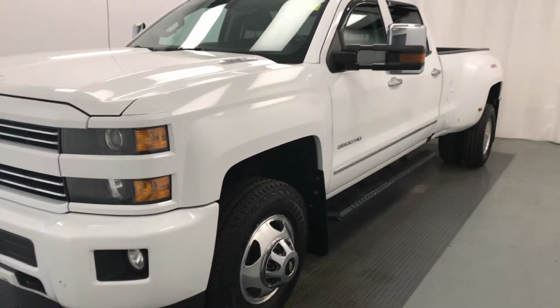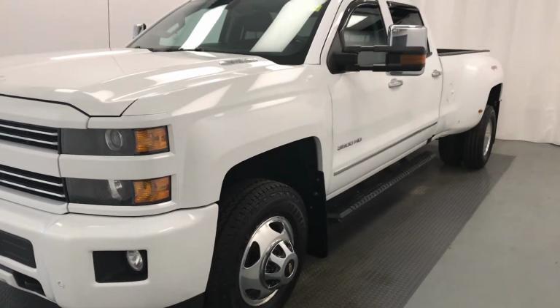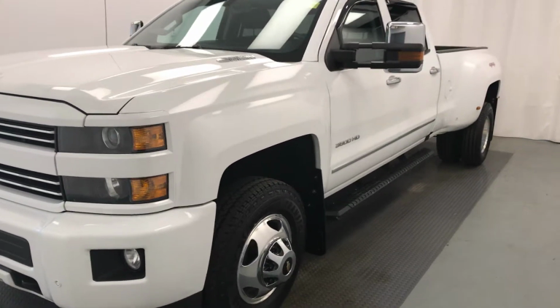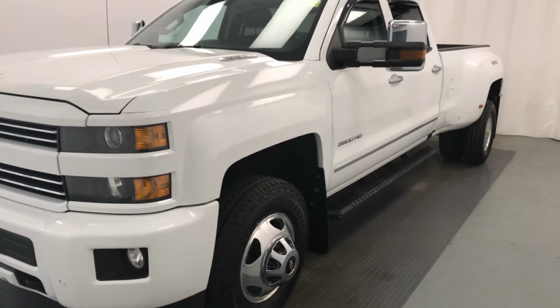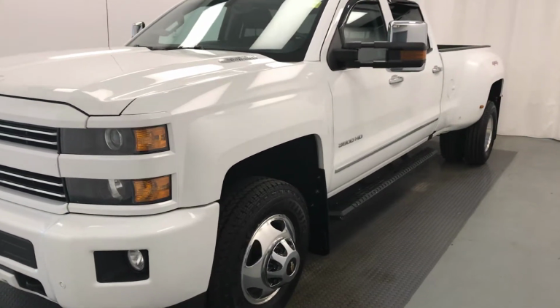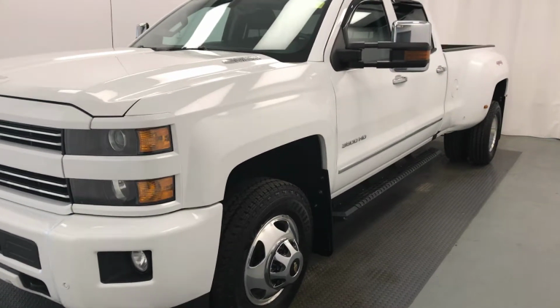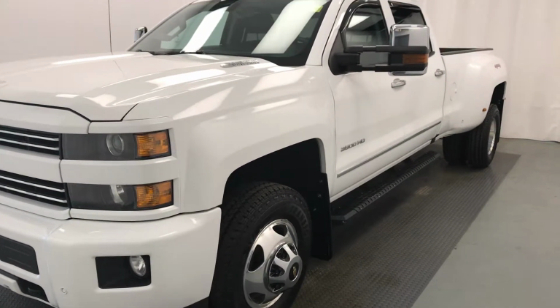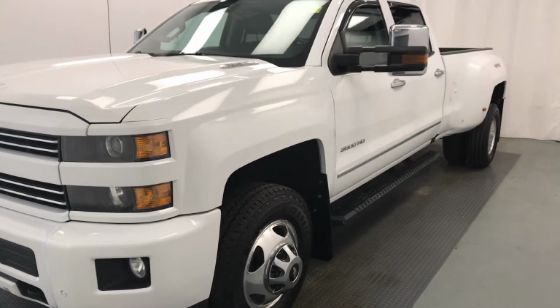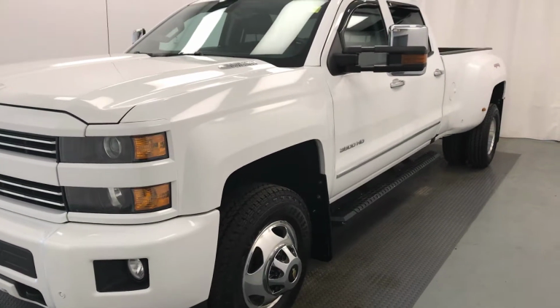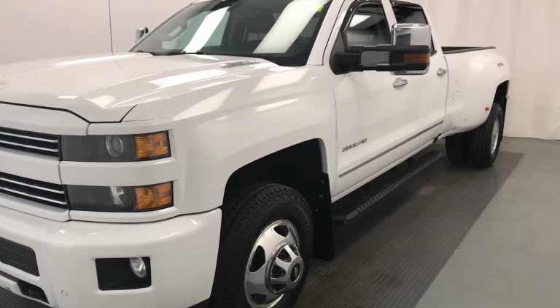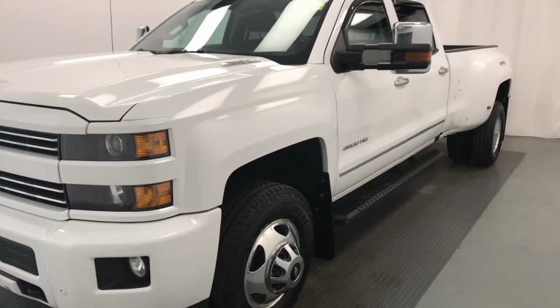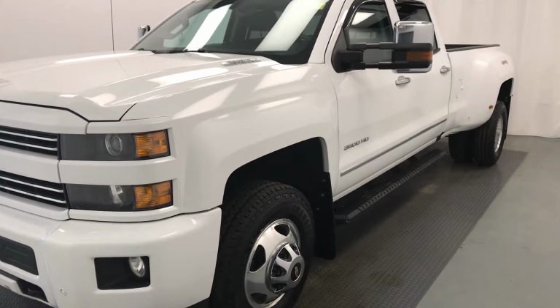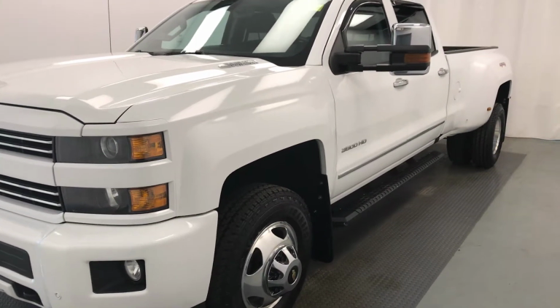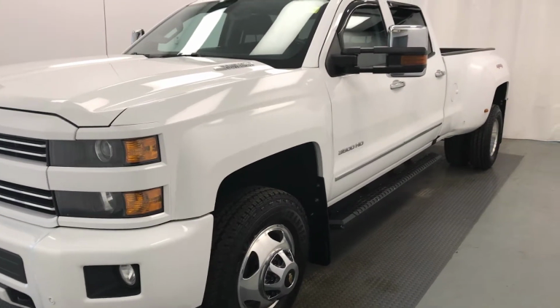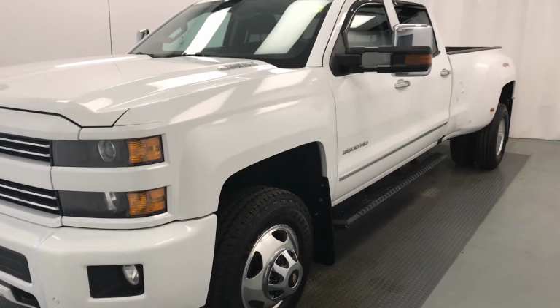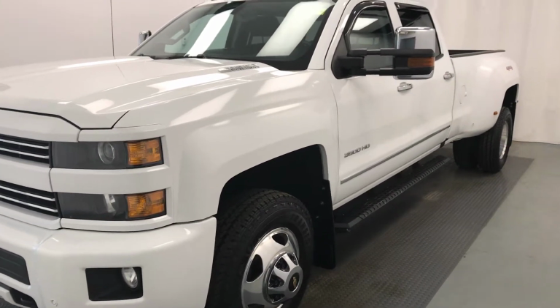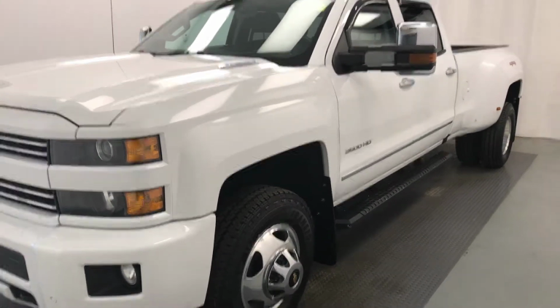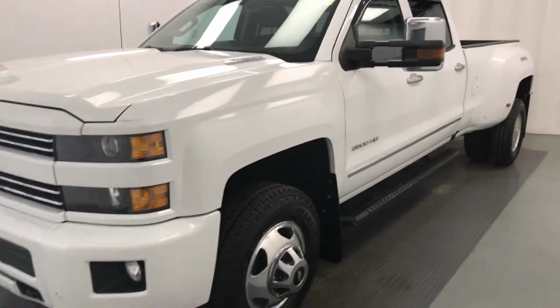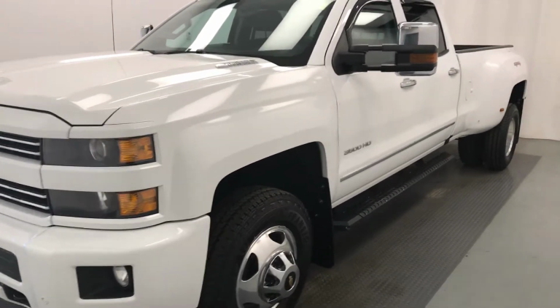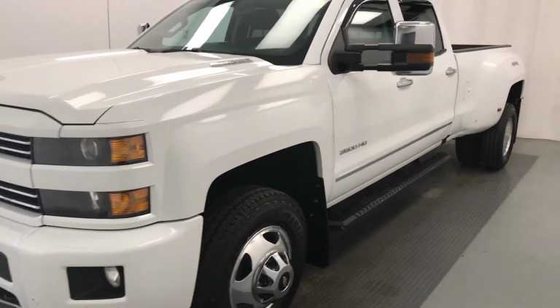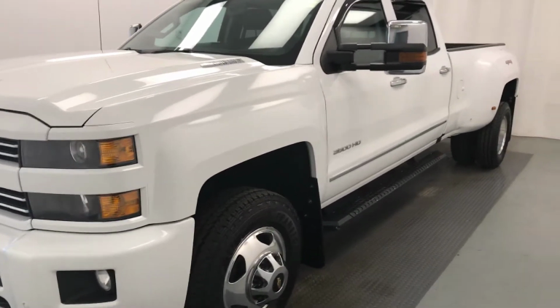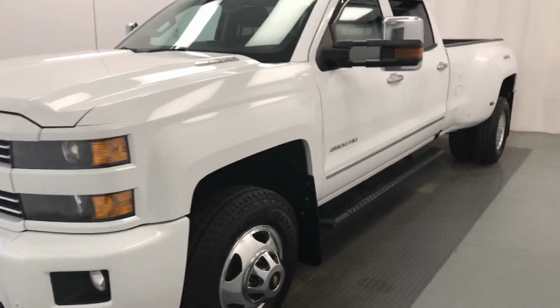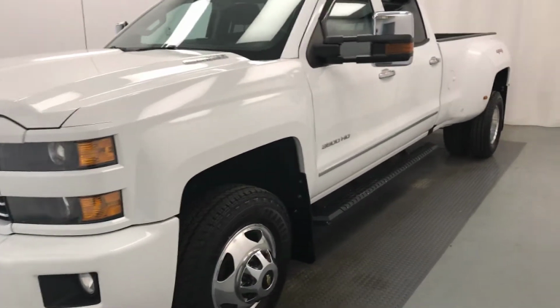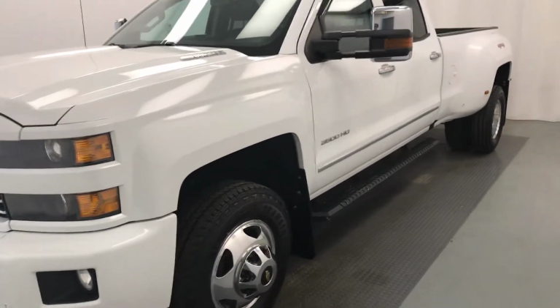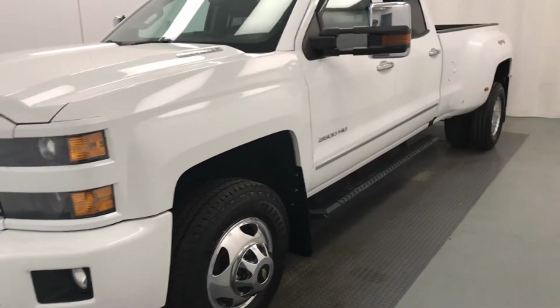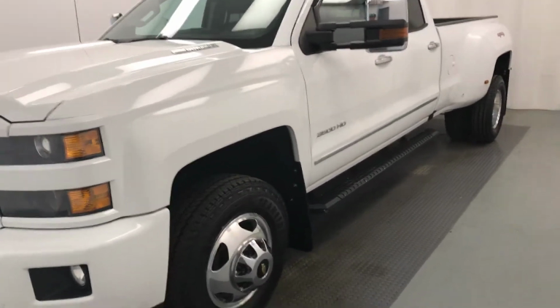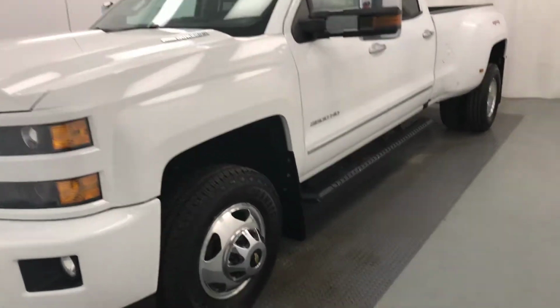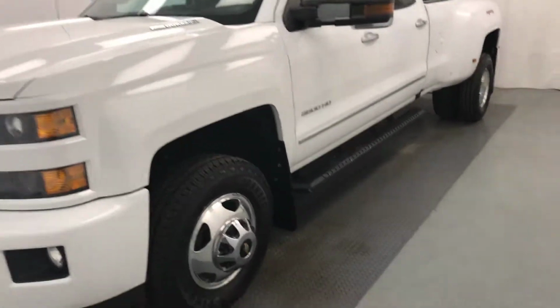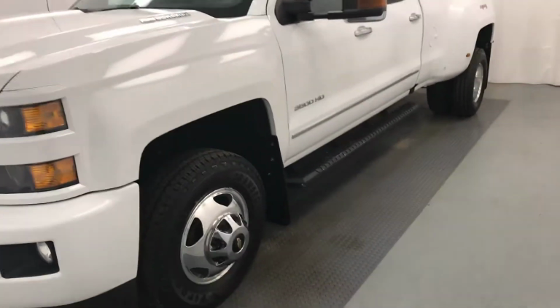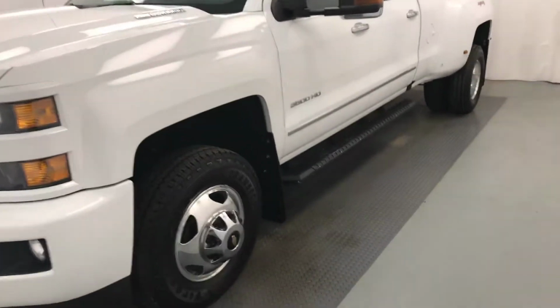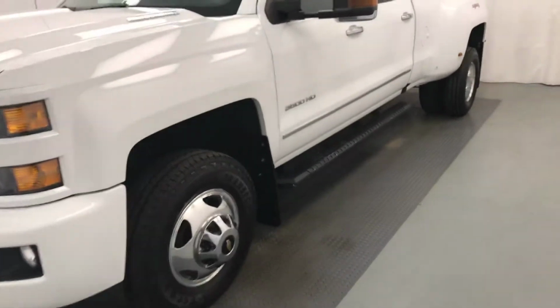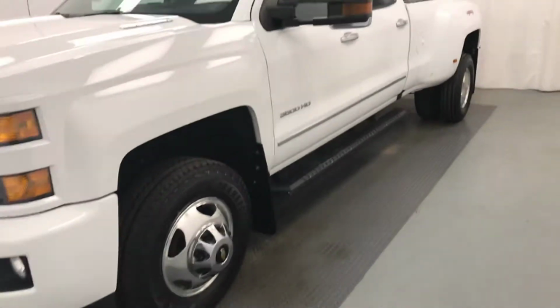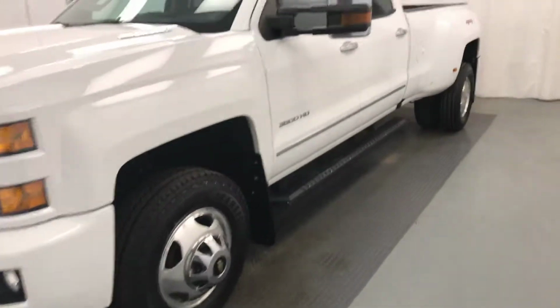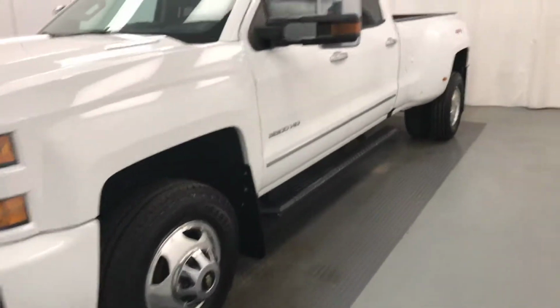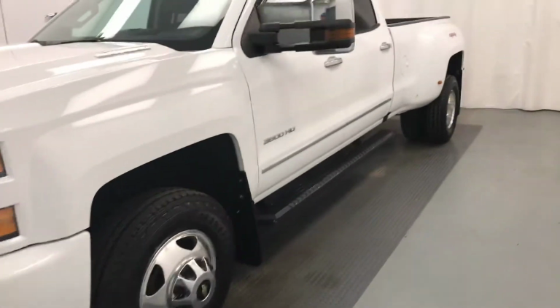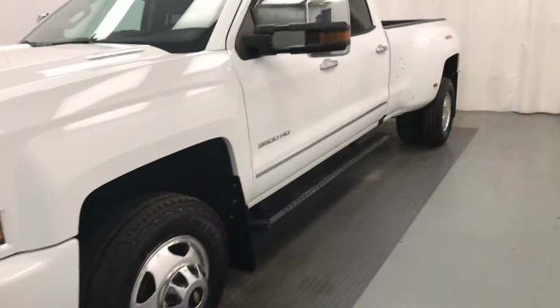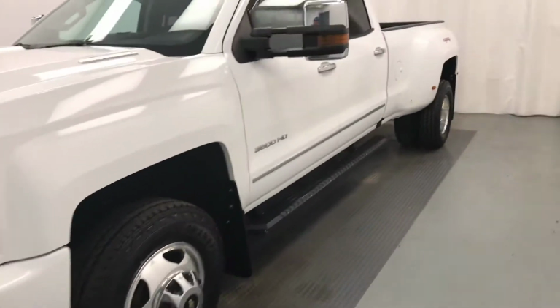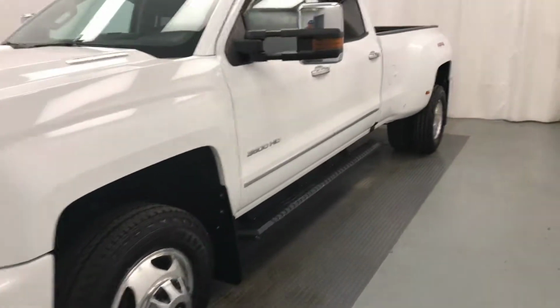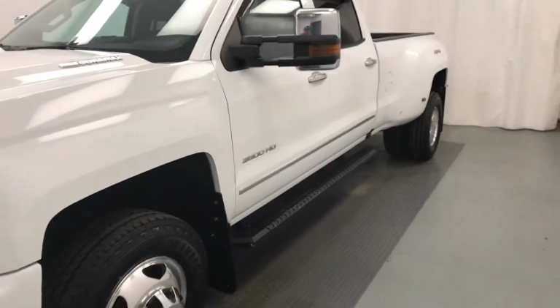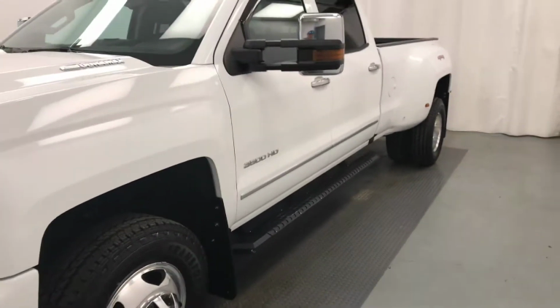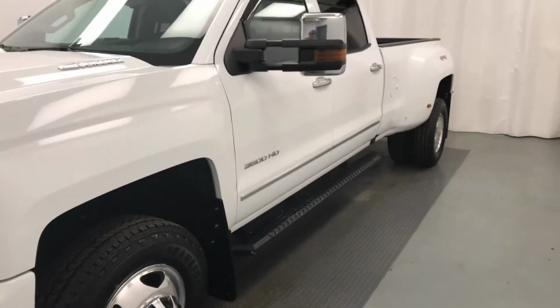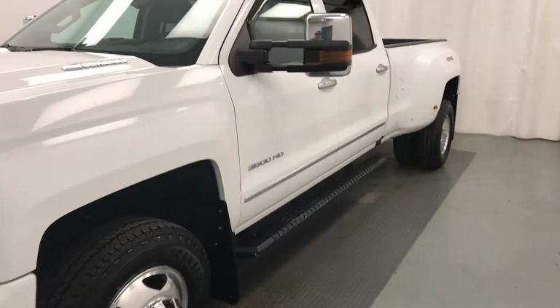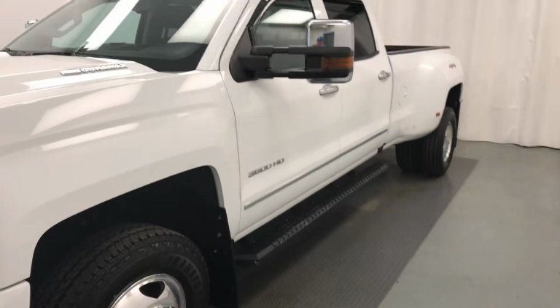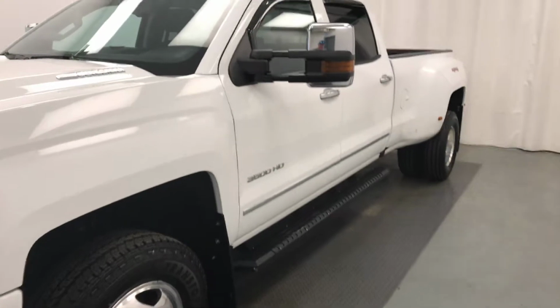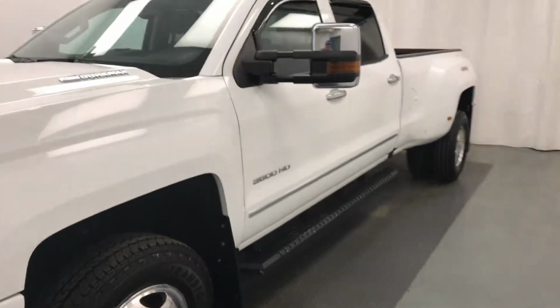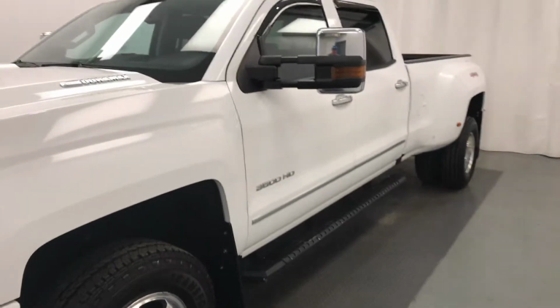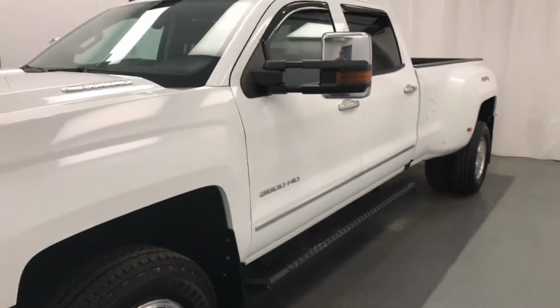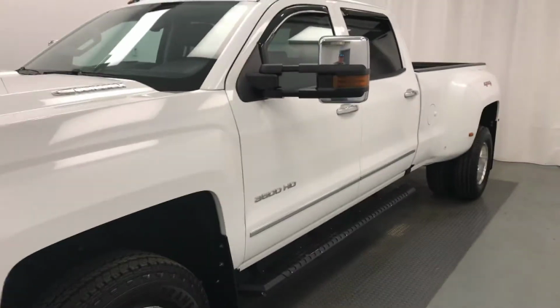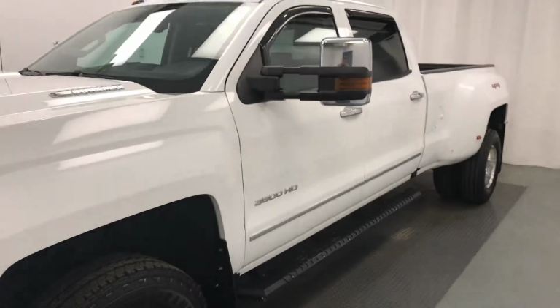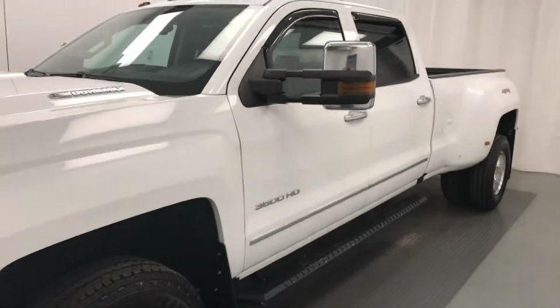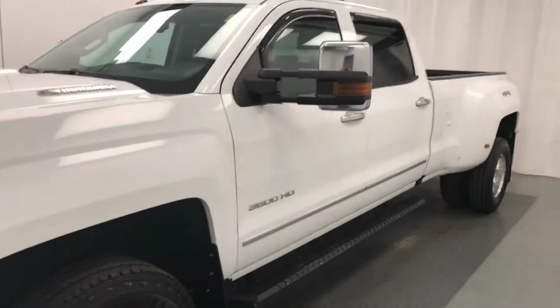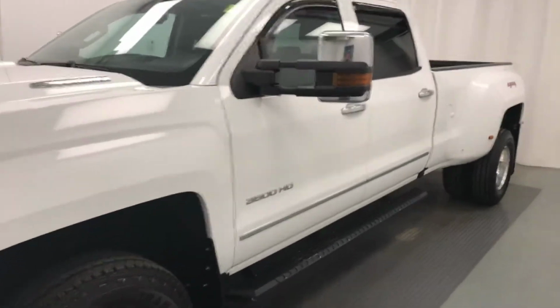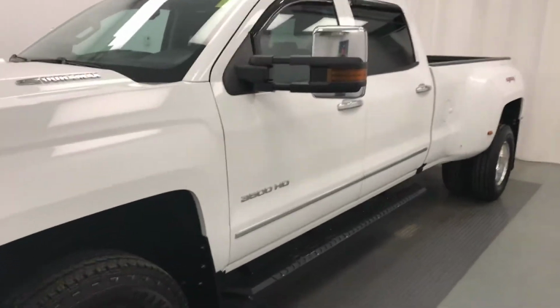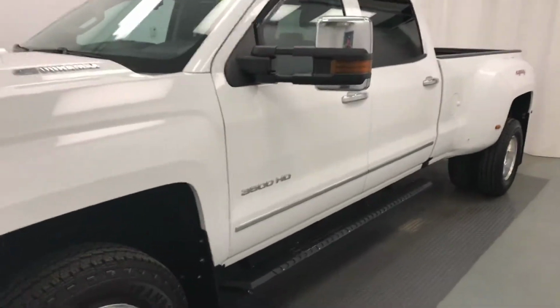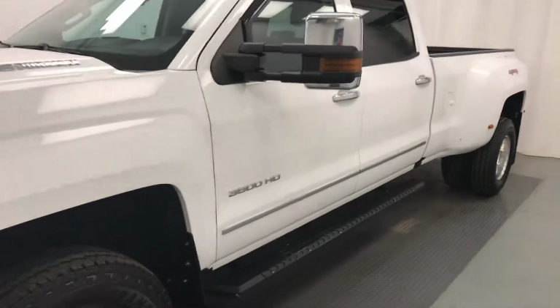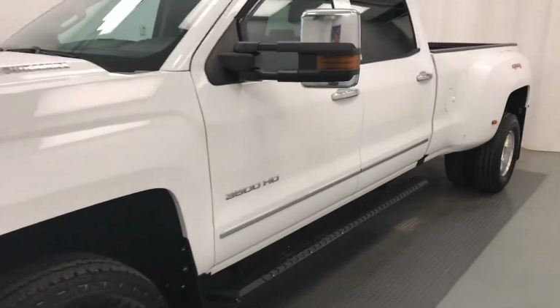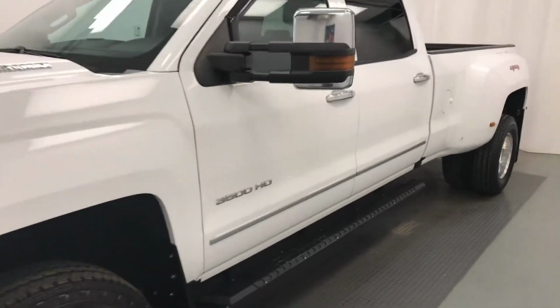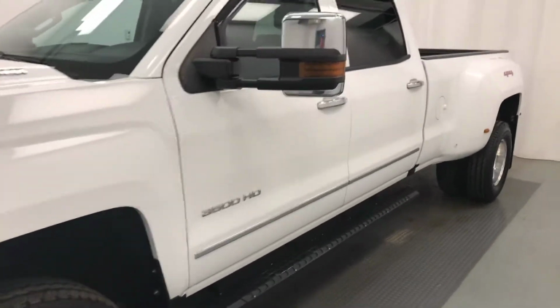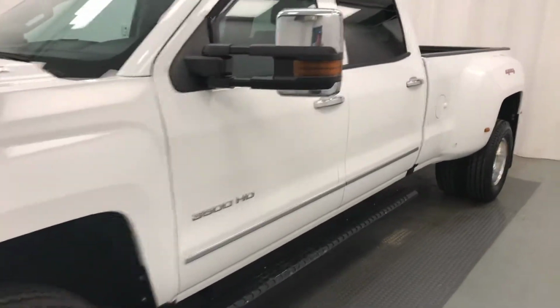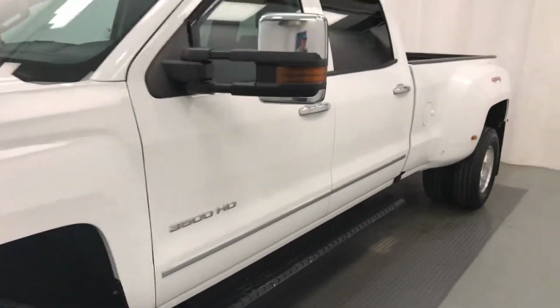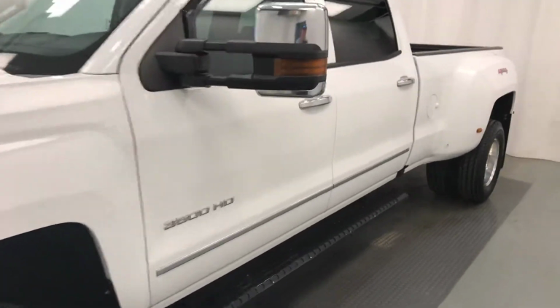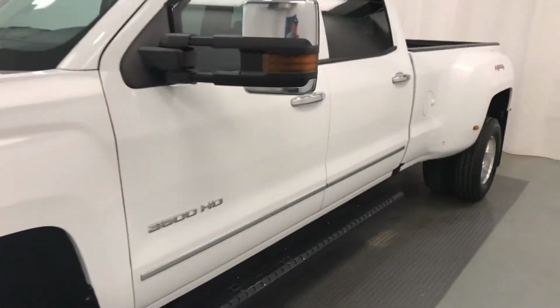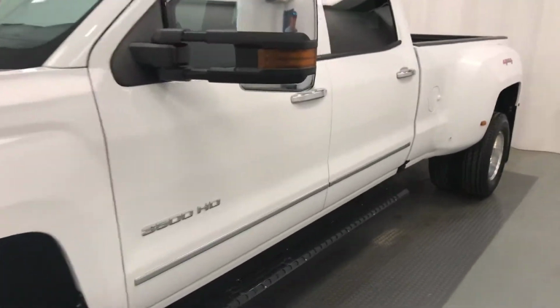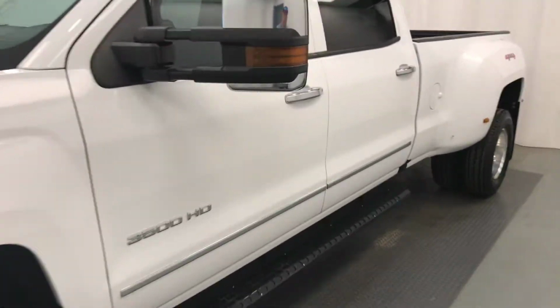Today we have a 2016 Chevy 3500. Our stock number is 193950.